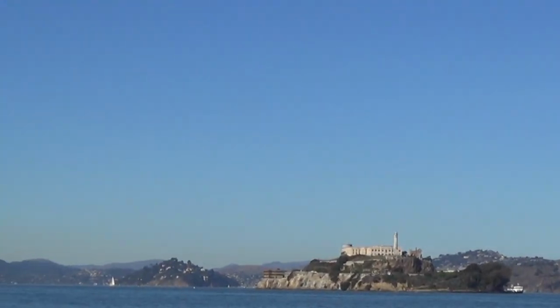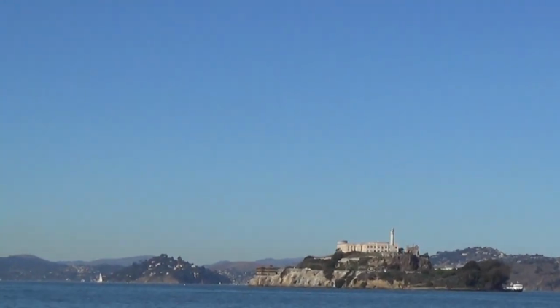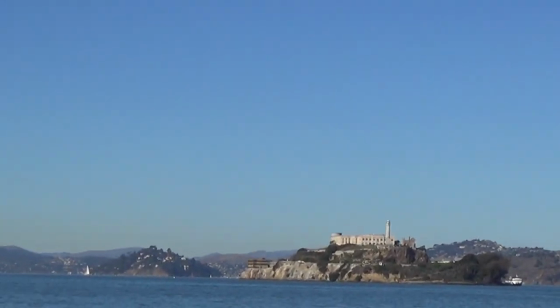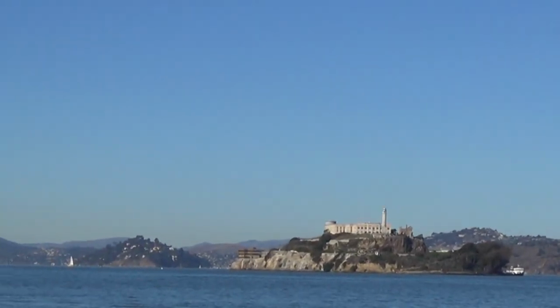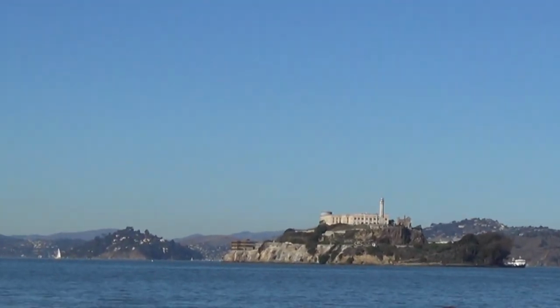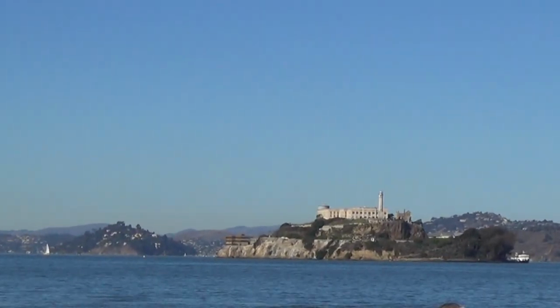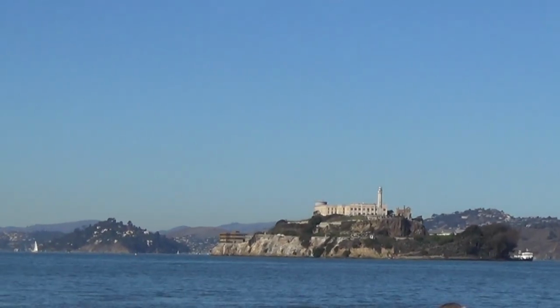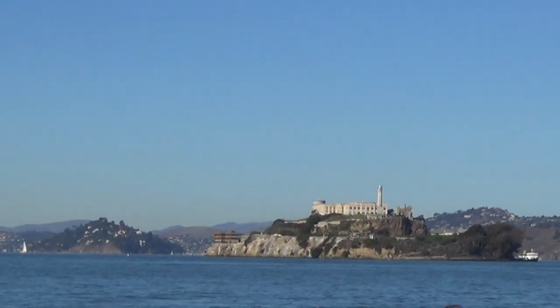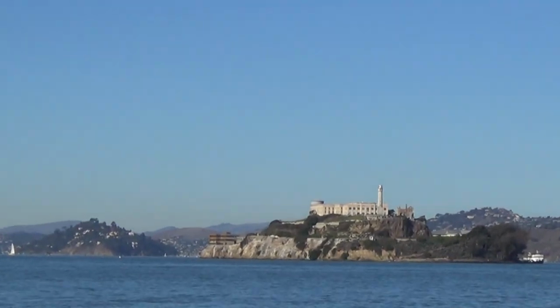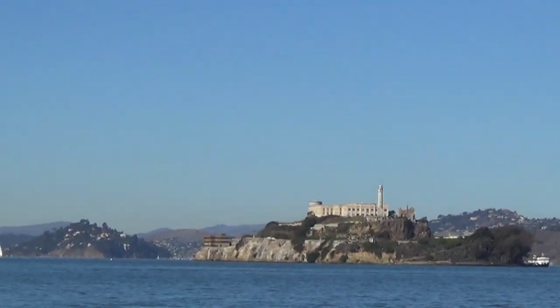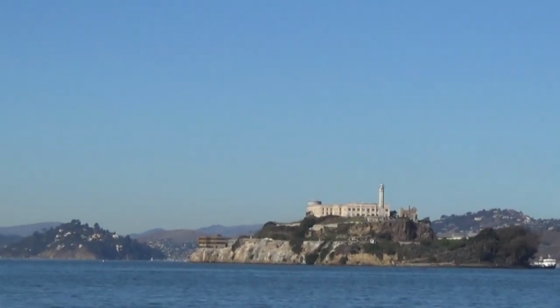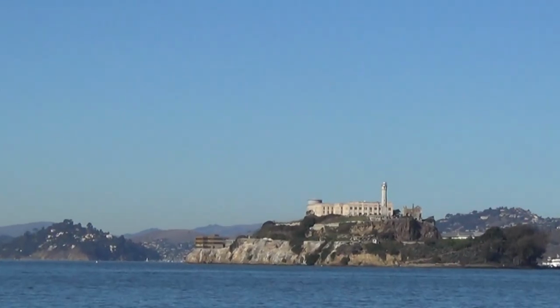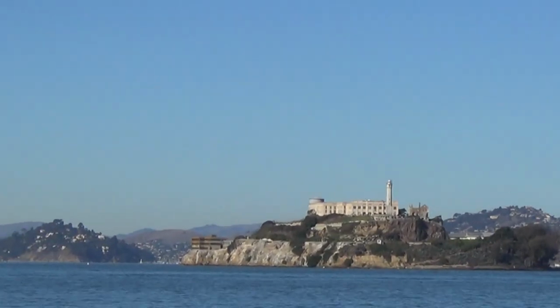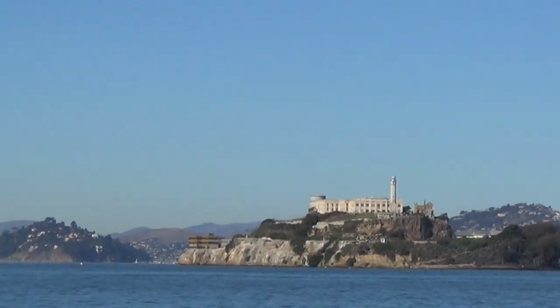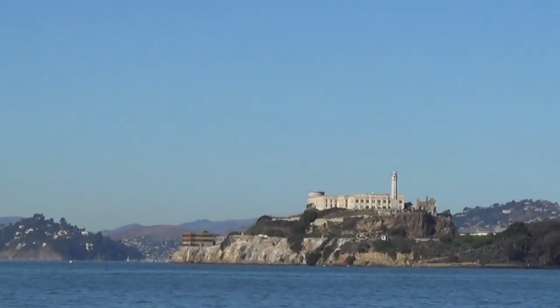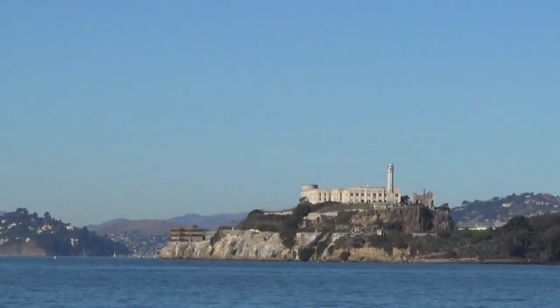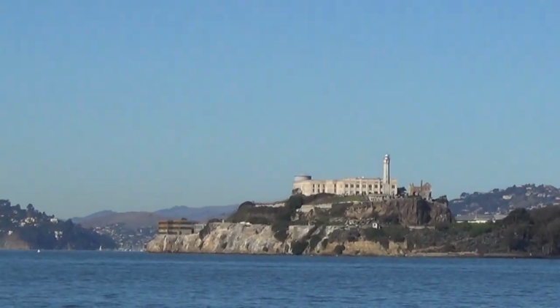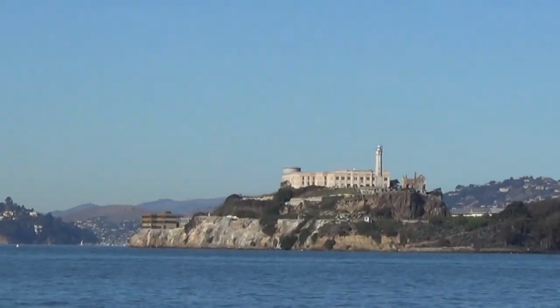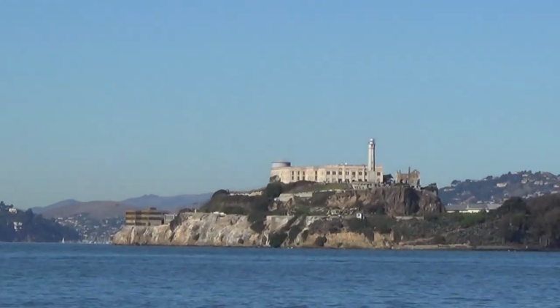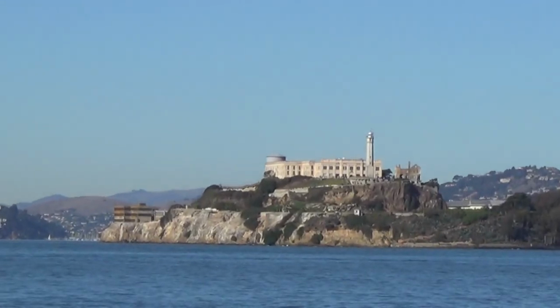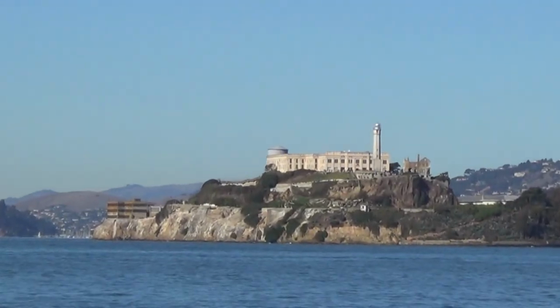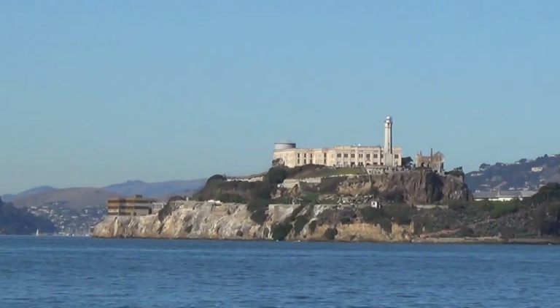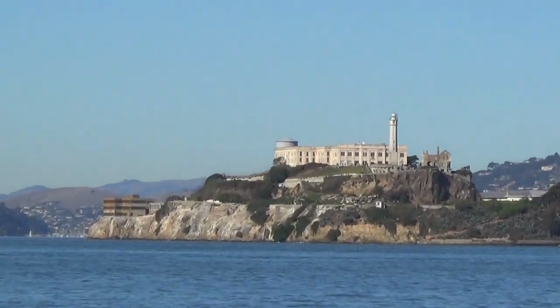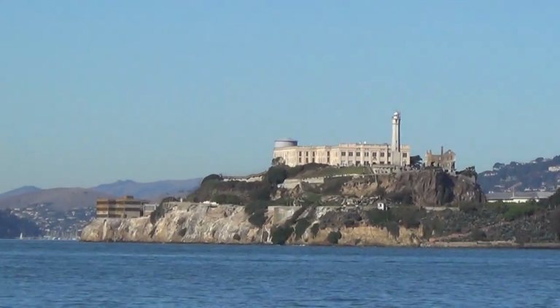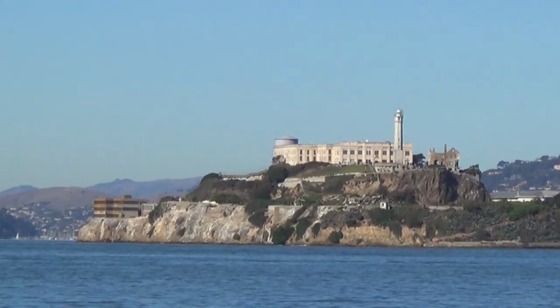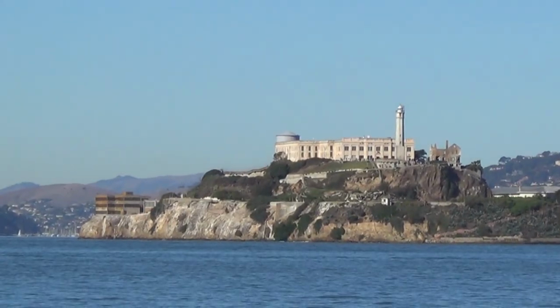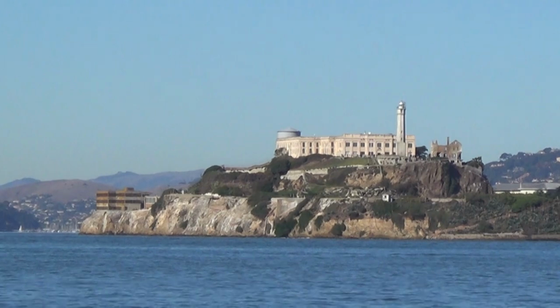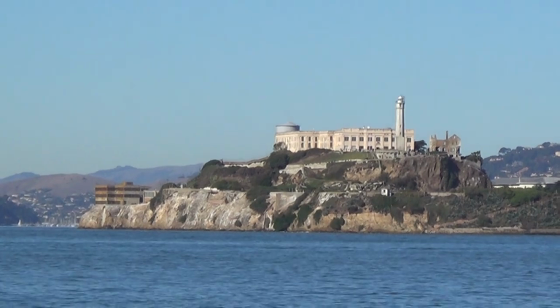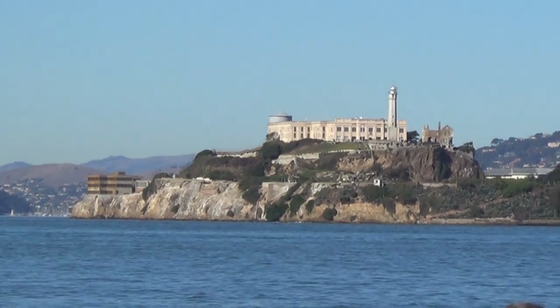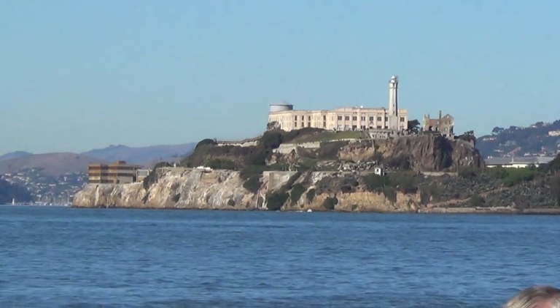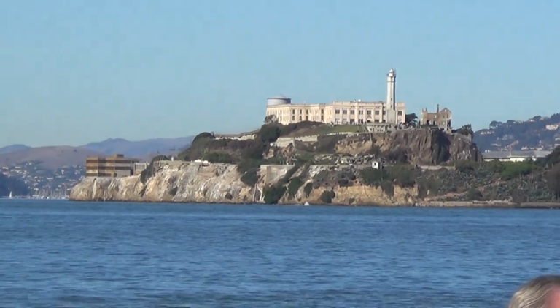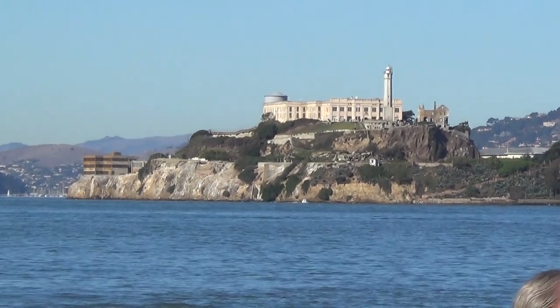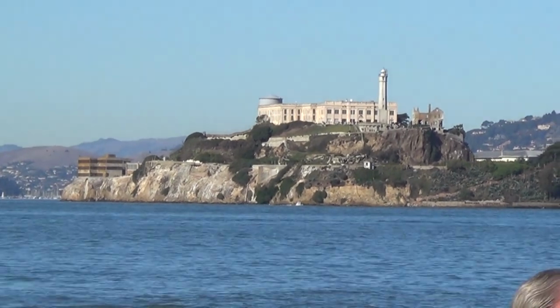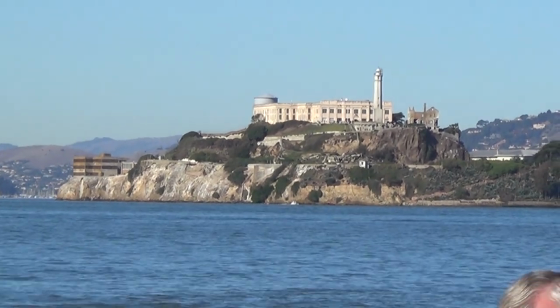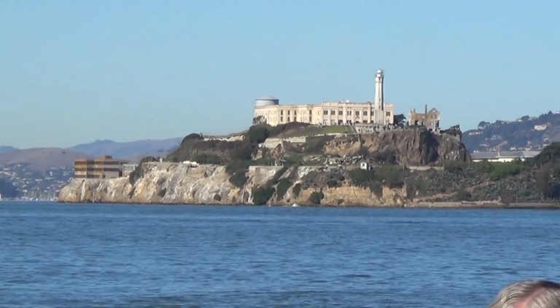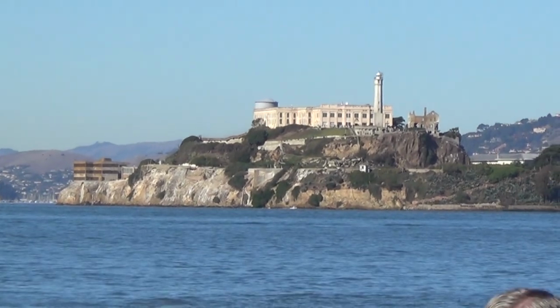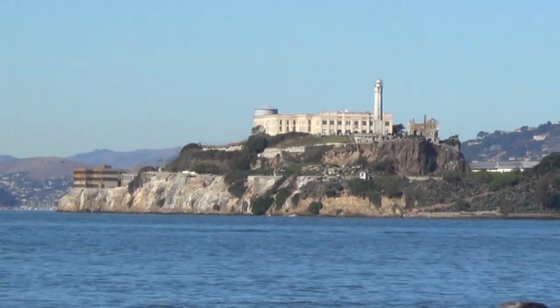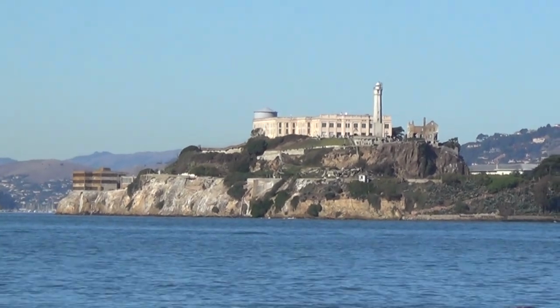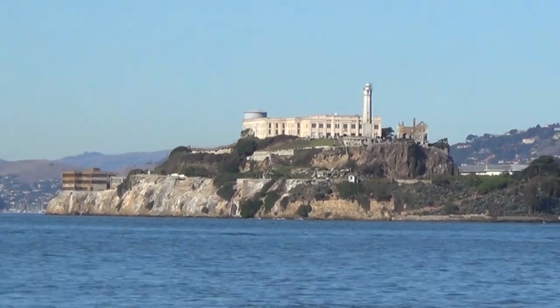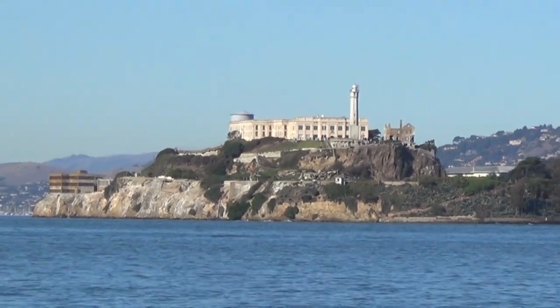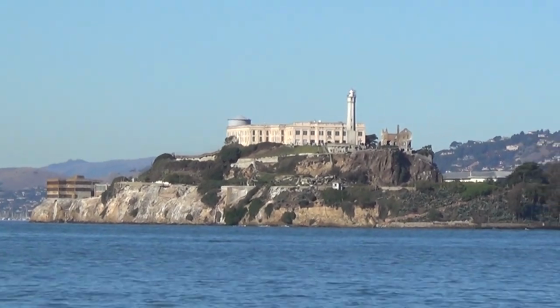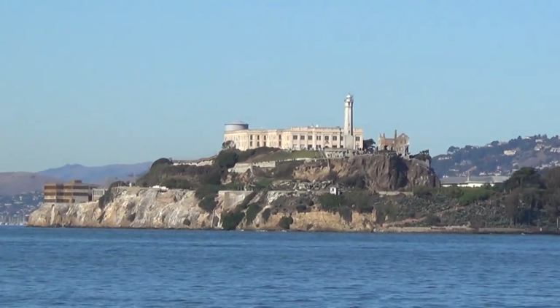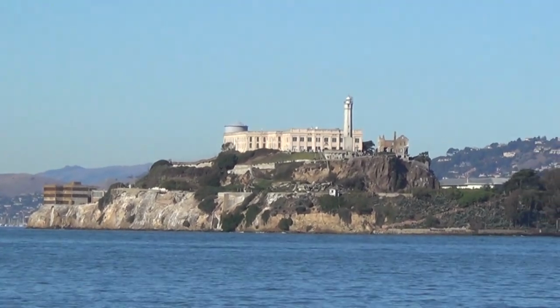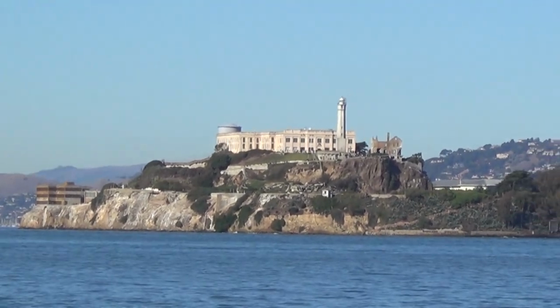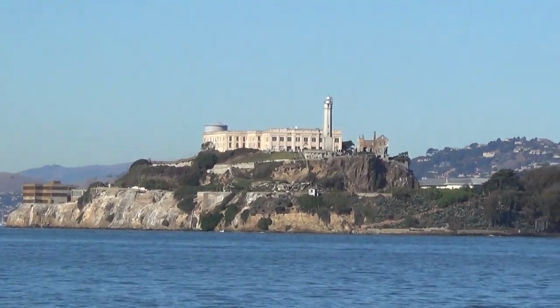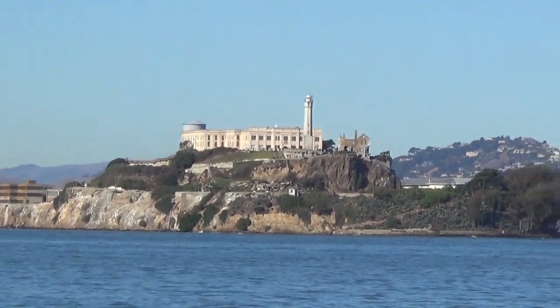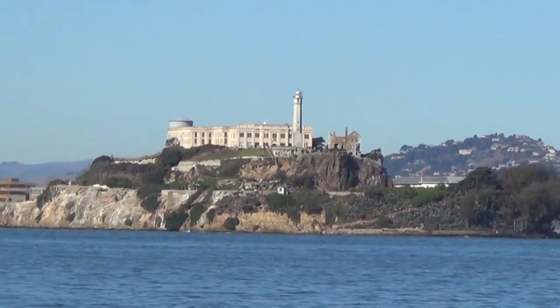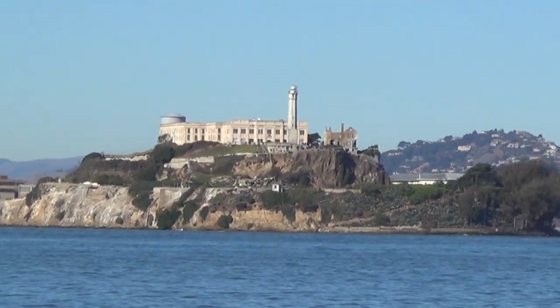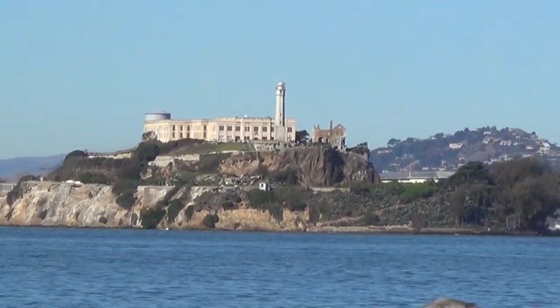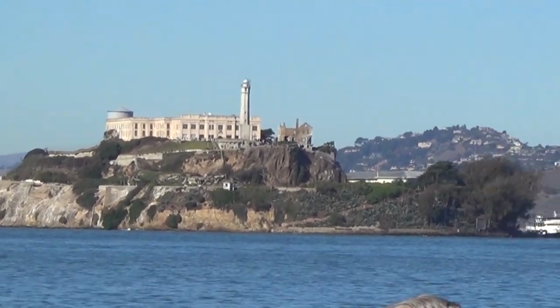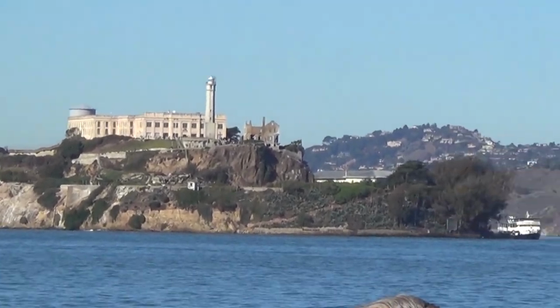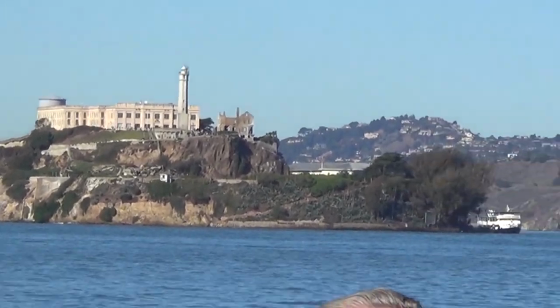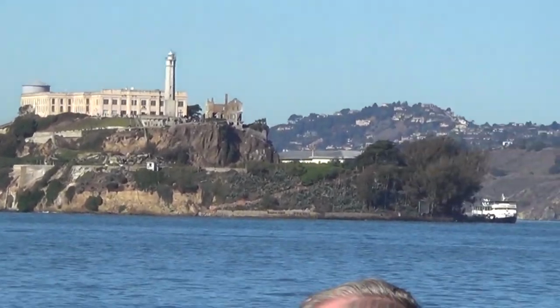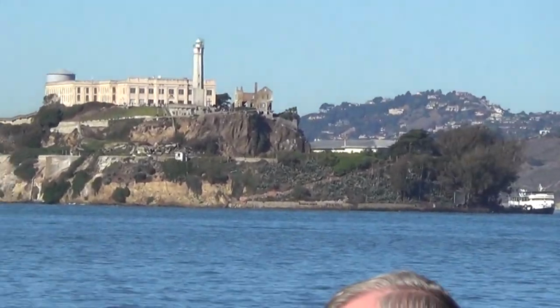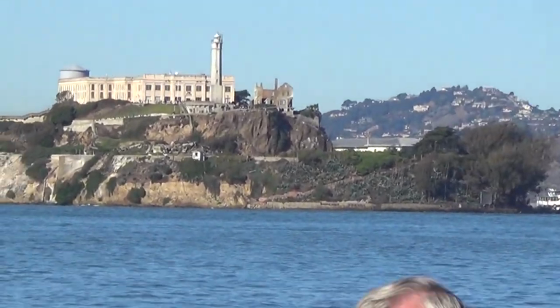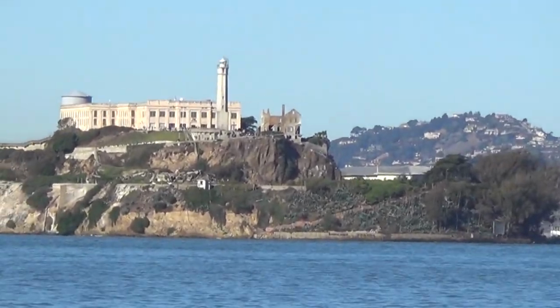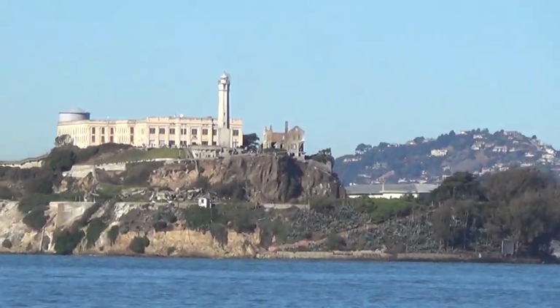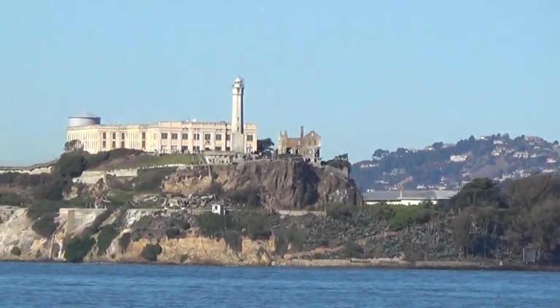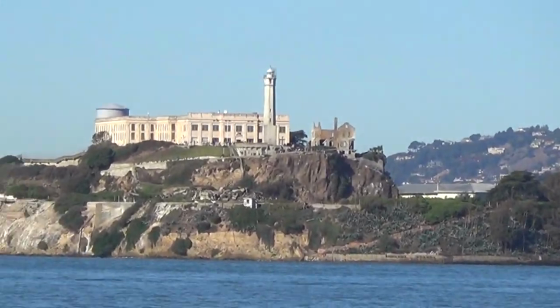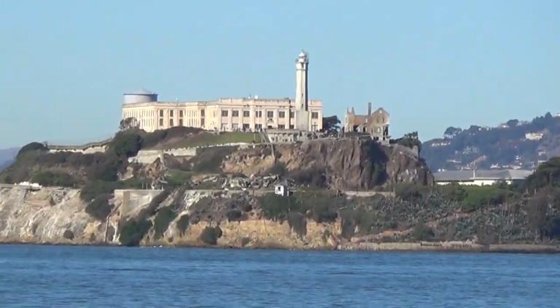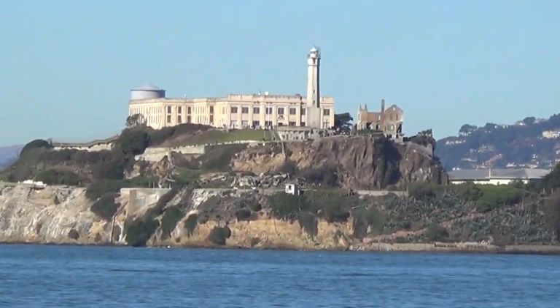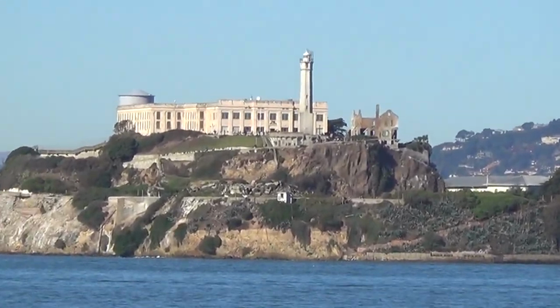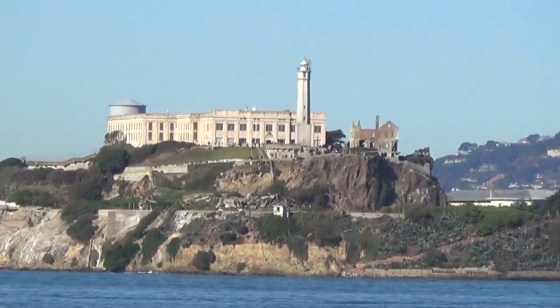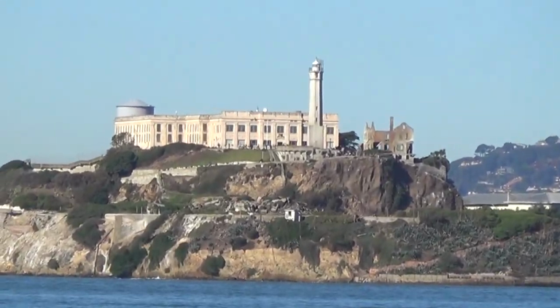And right over there you can see Alcatraz Island and the former prison of Alcatraz.